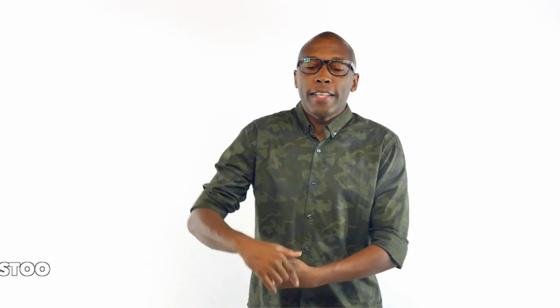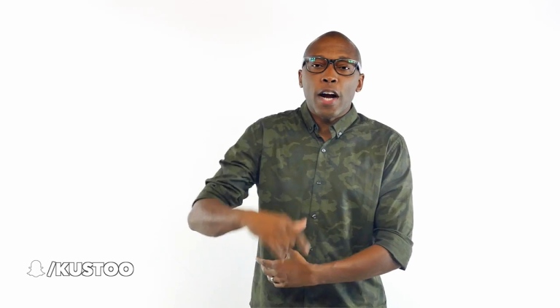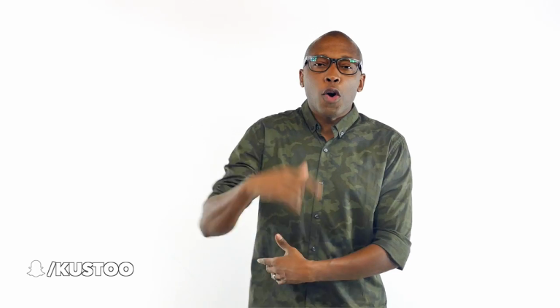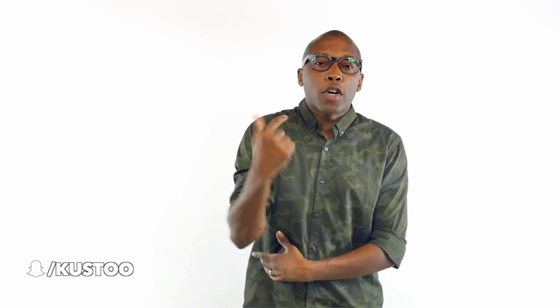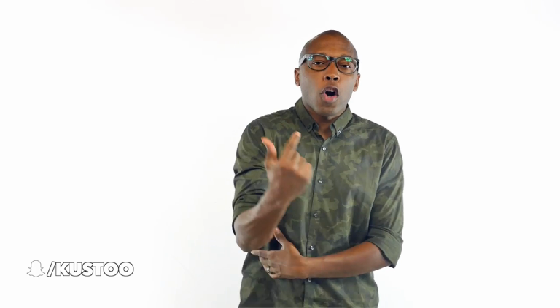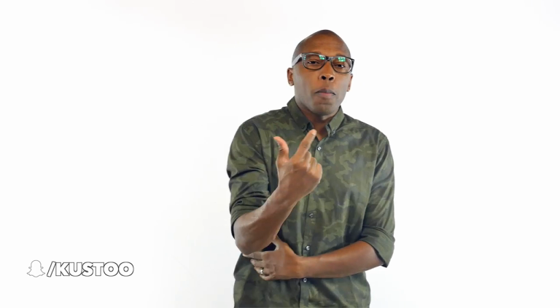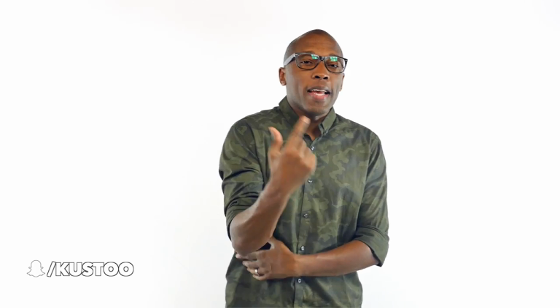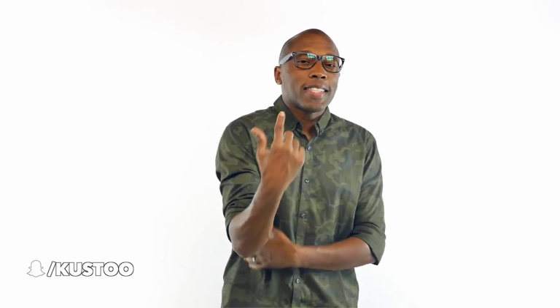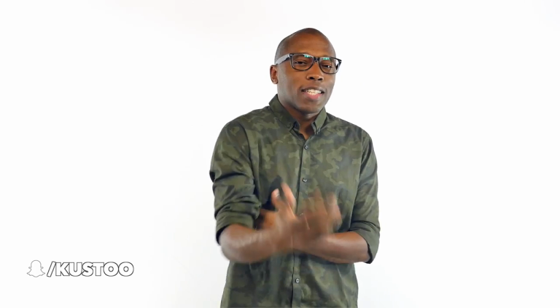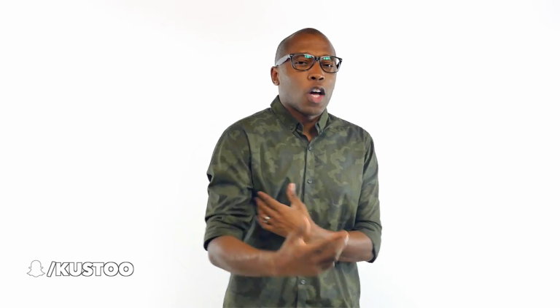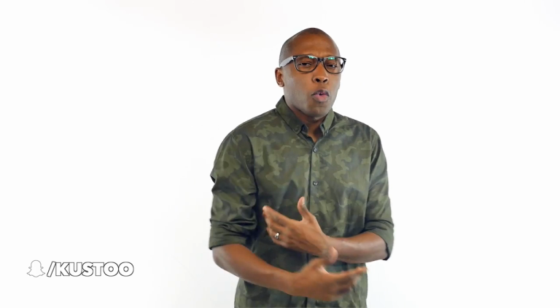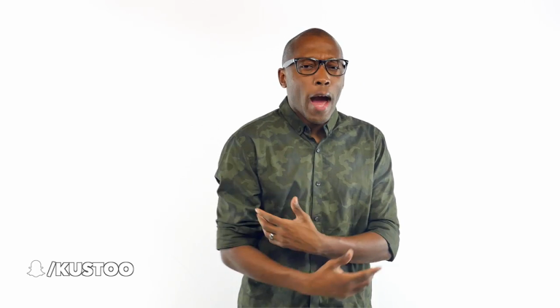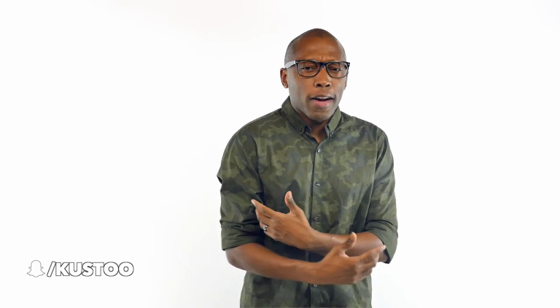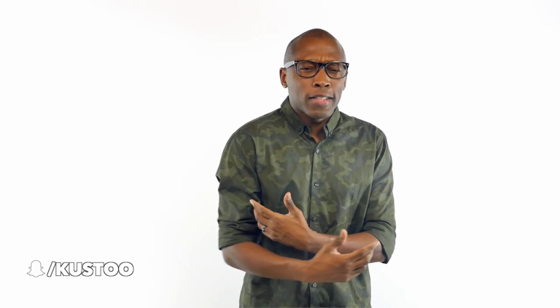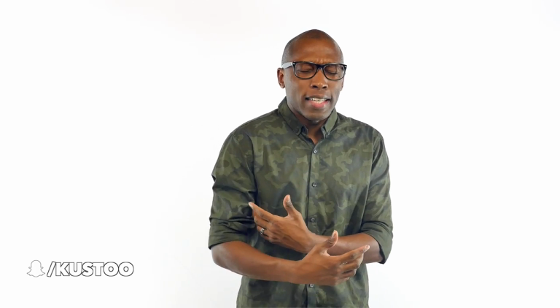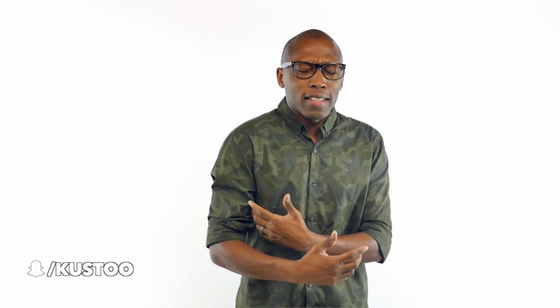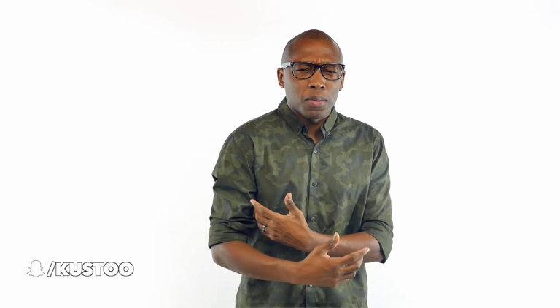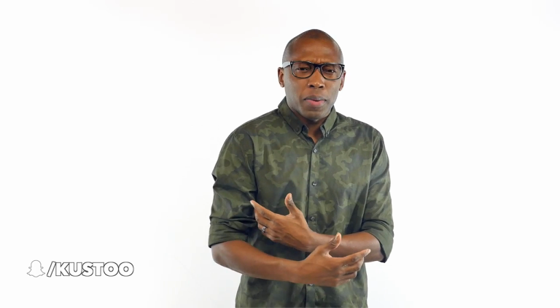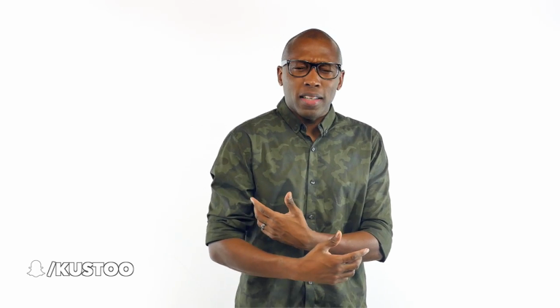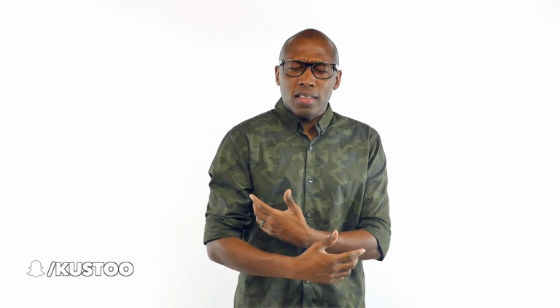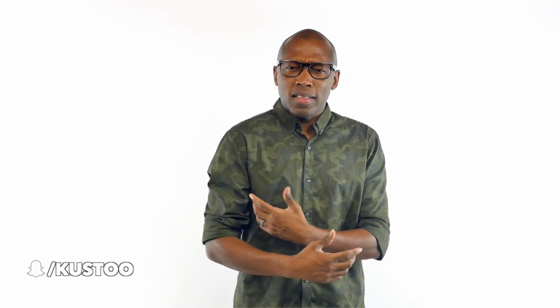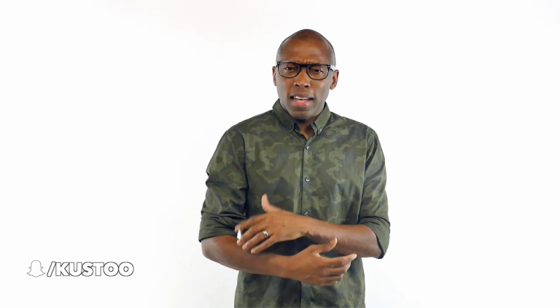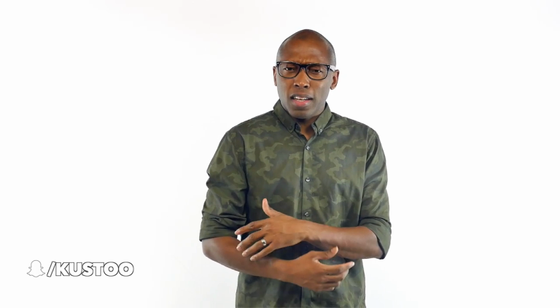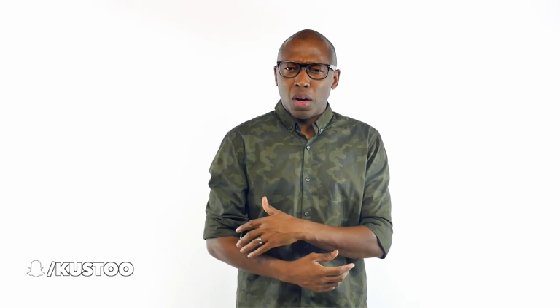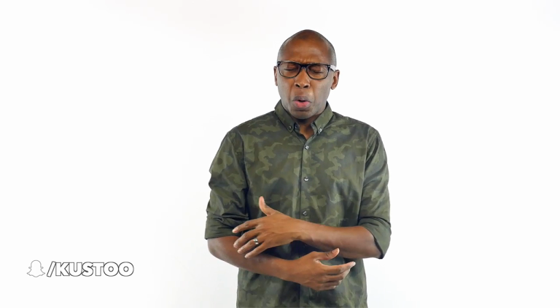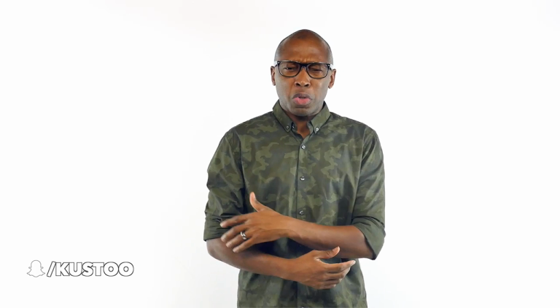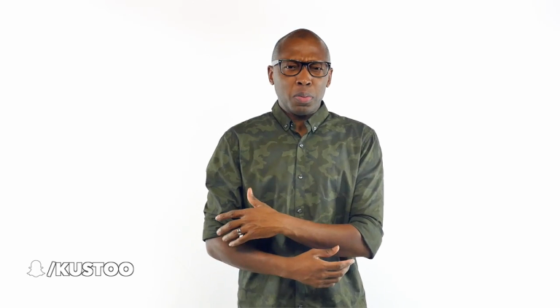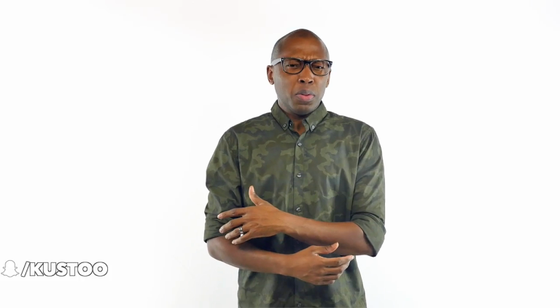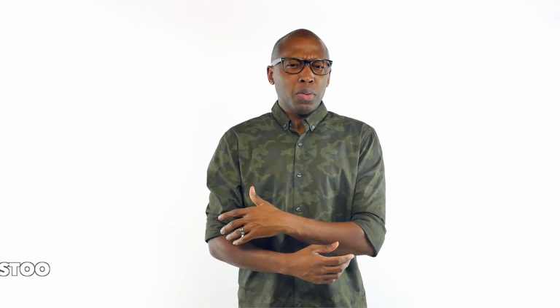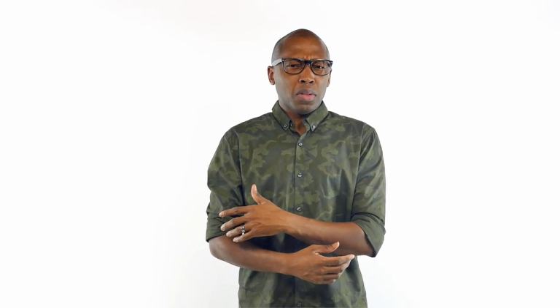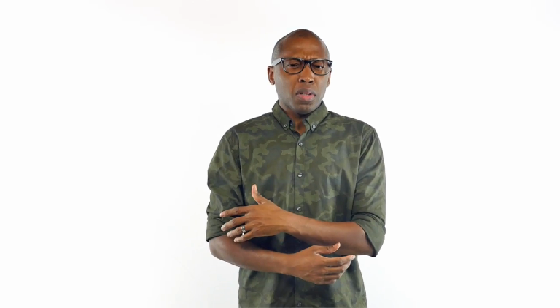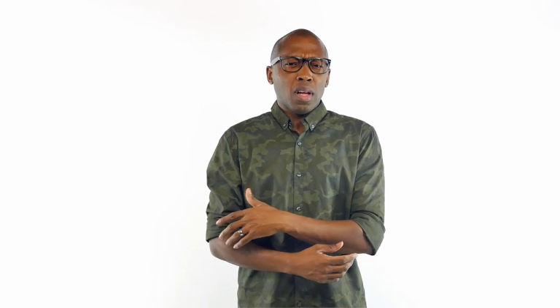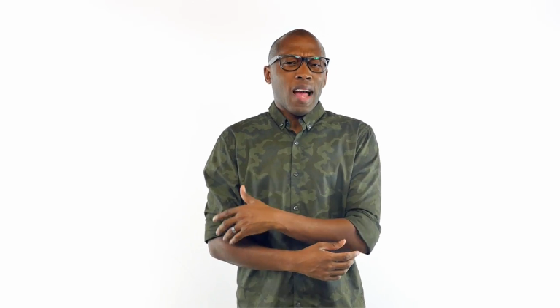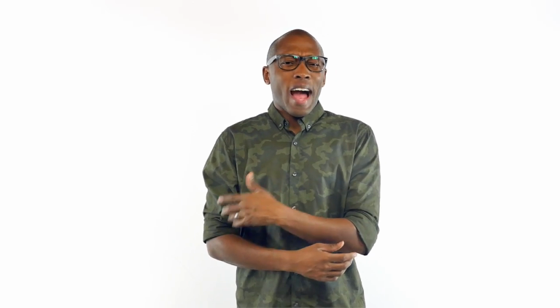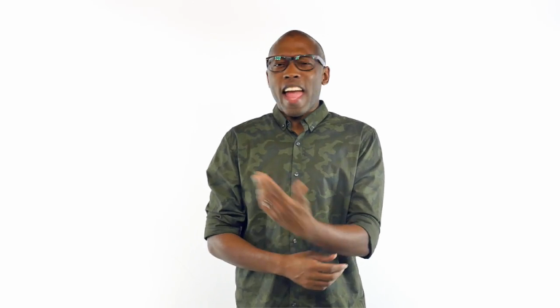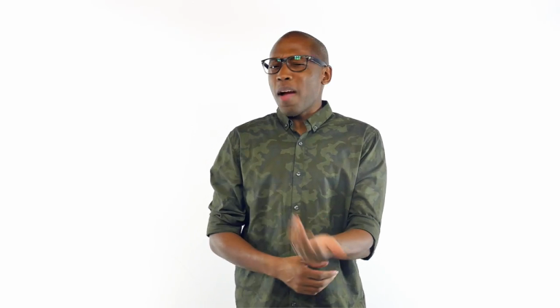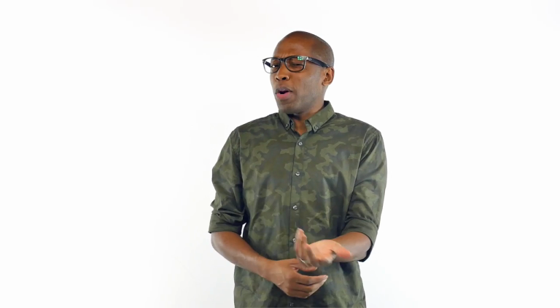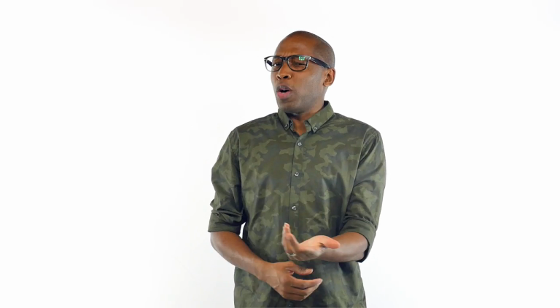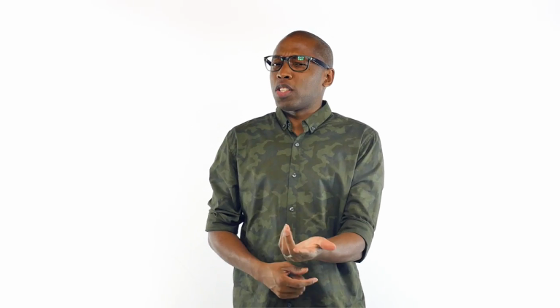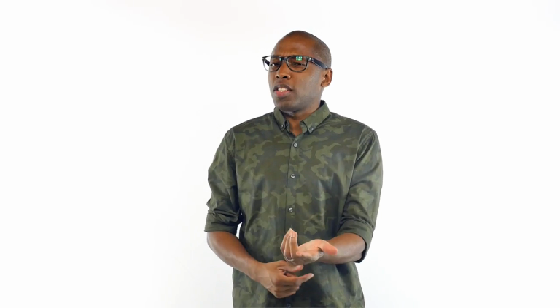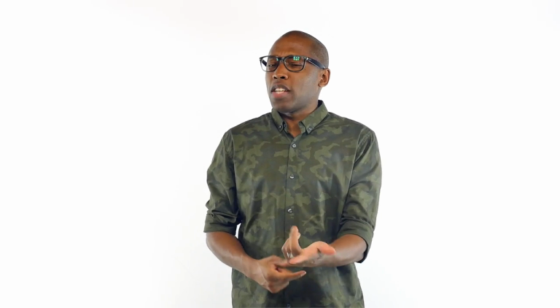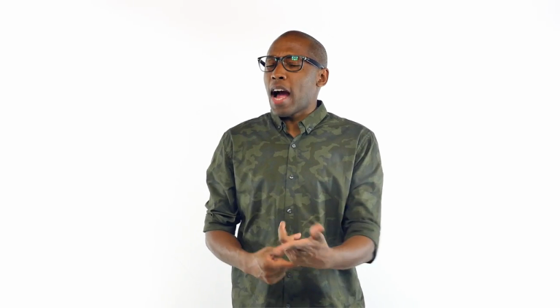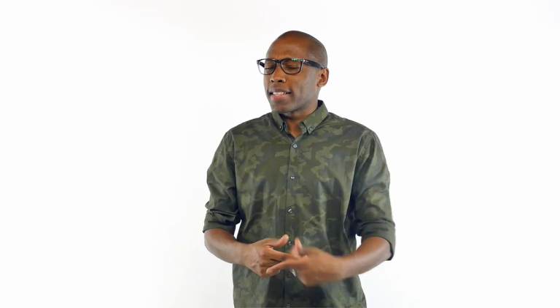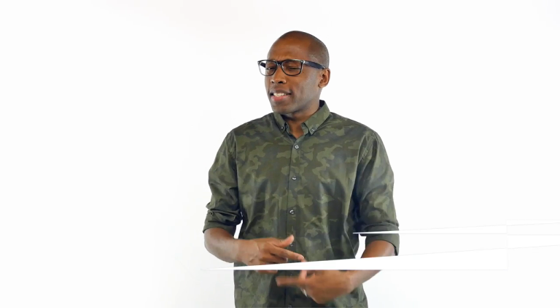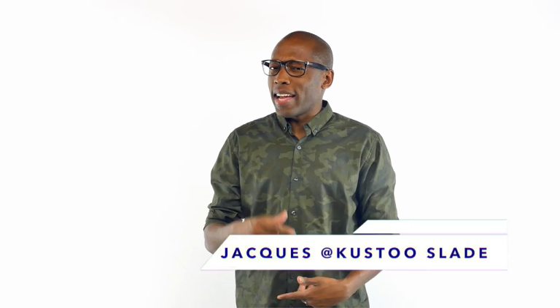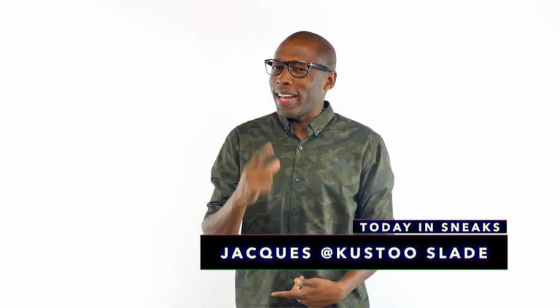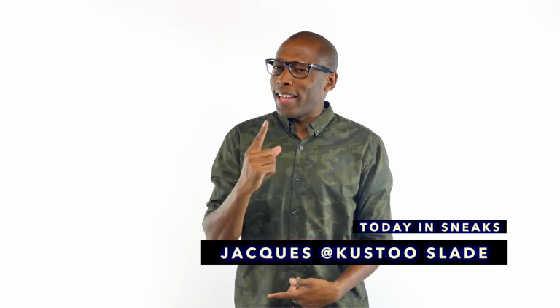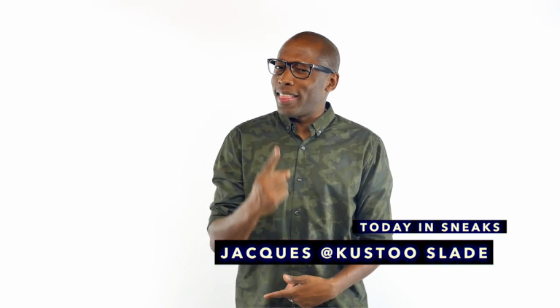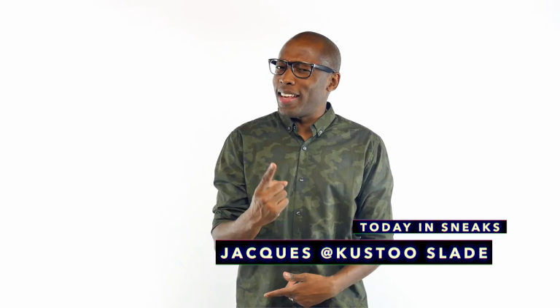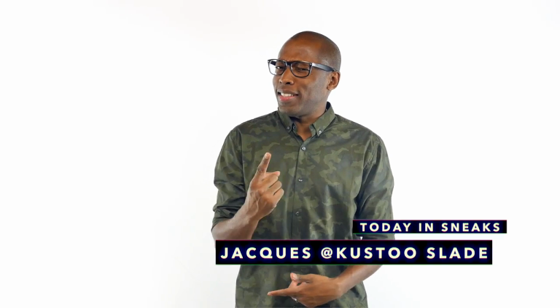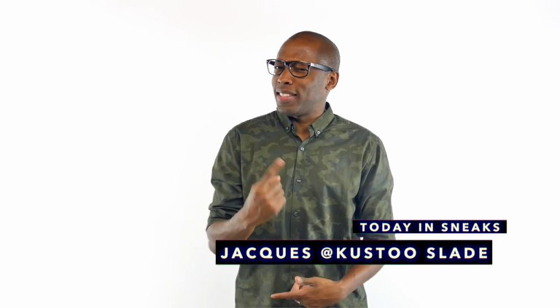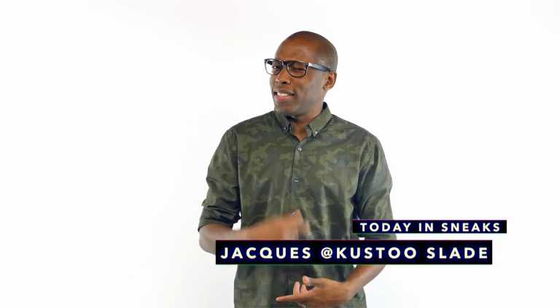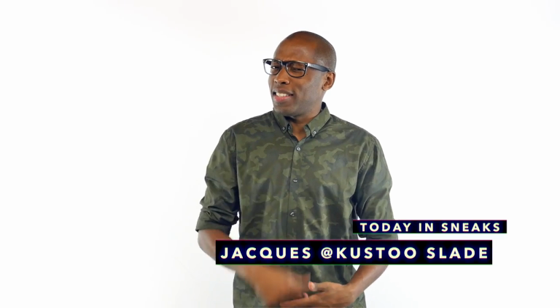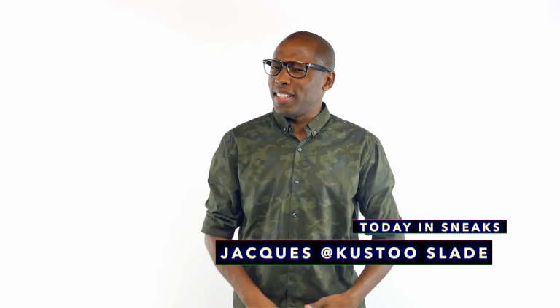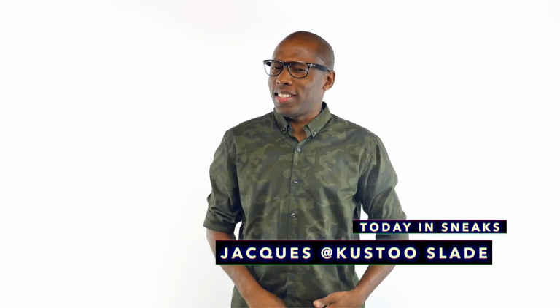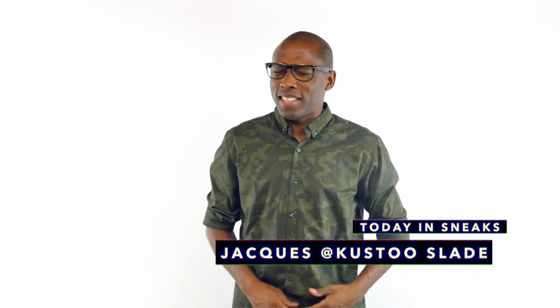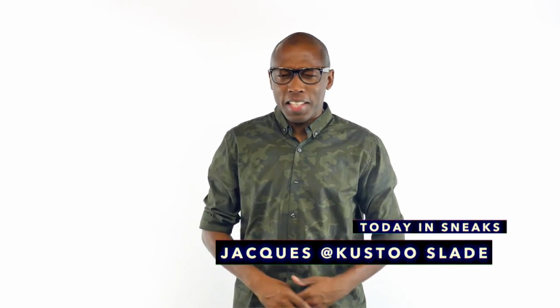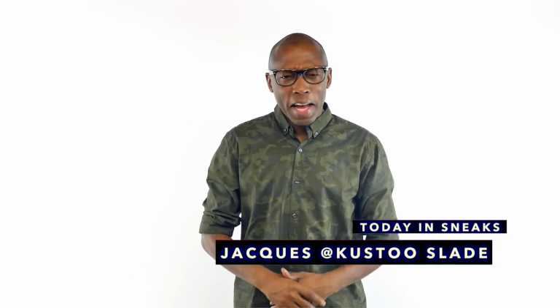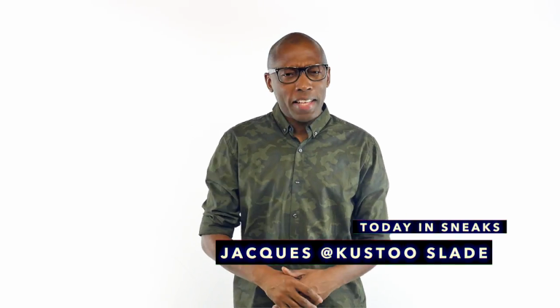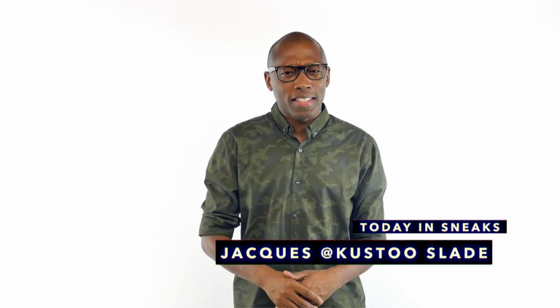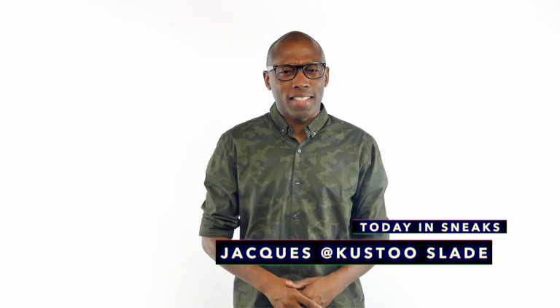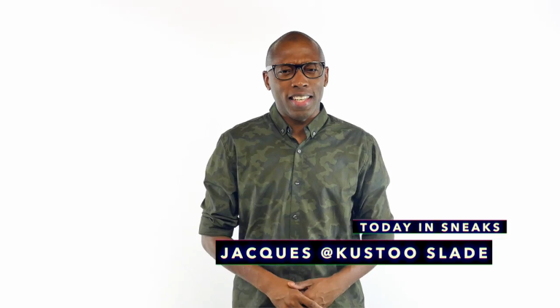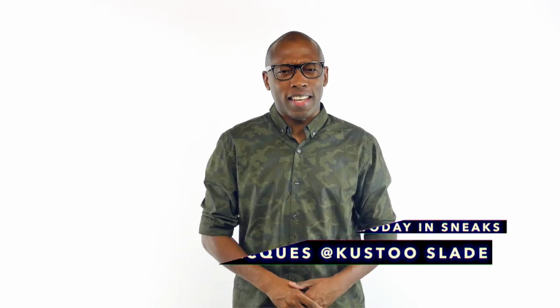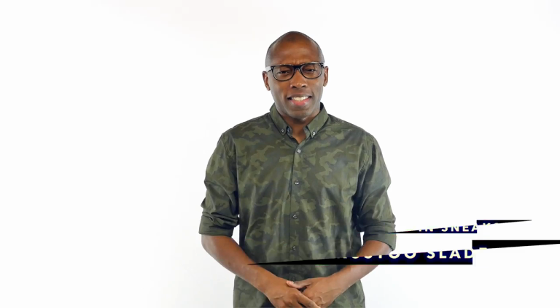Yo, Kobe's, lowriders, and wait — is that an Ultra Boost? I am your host, Jacques Slade, and this is Today in Sneaks.